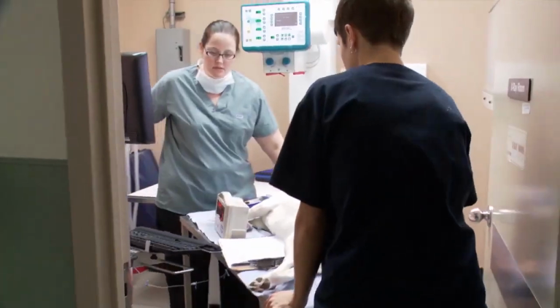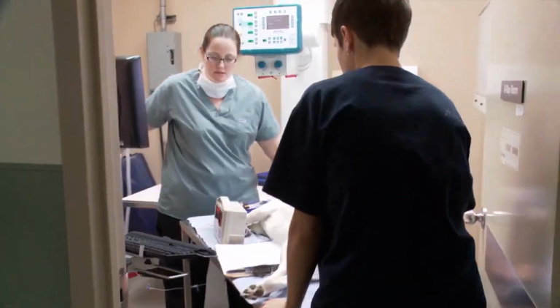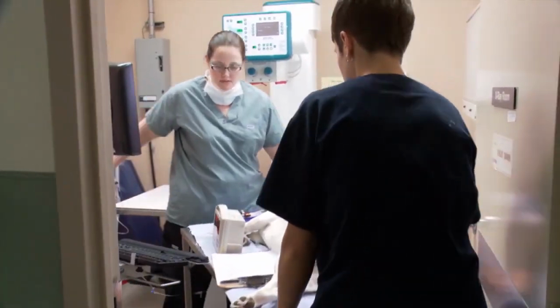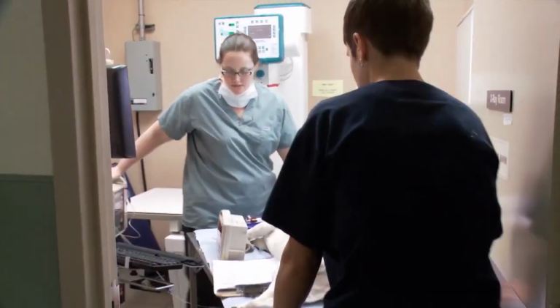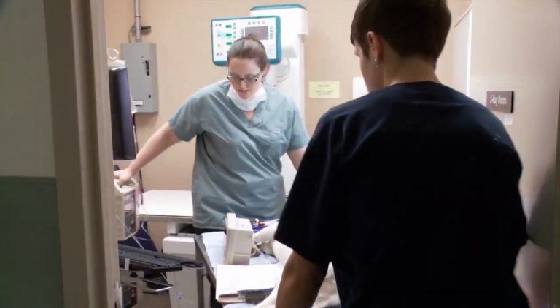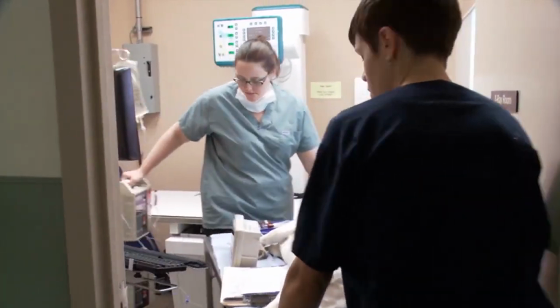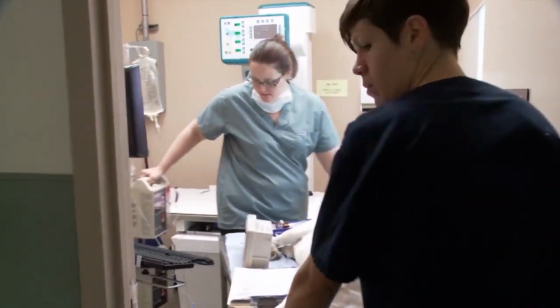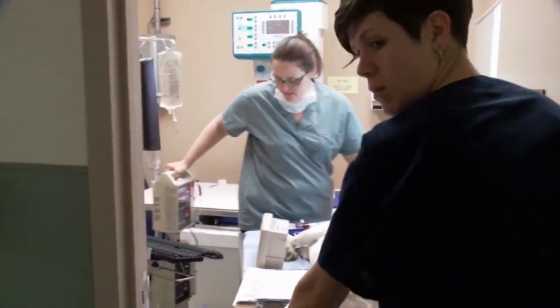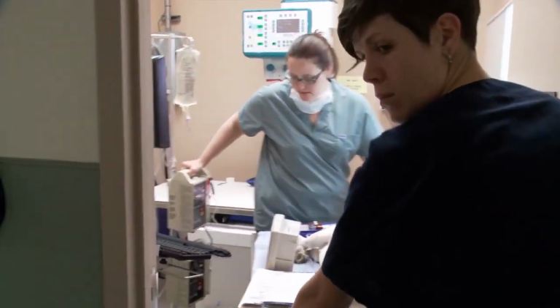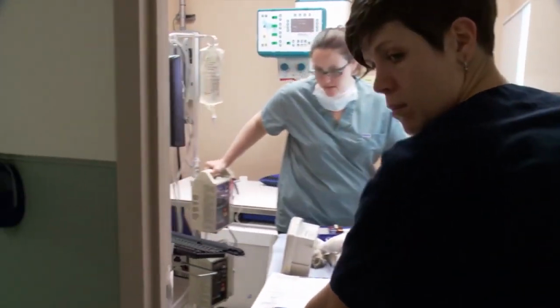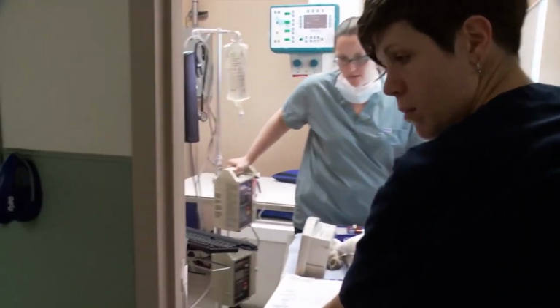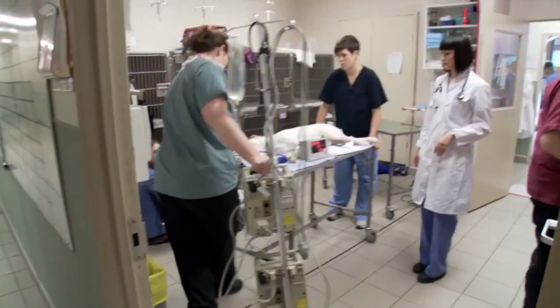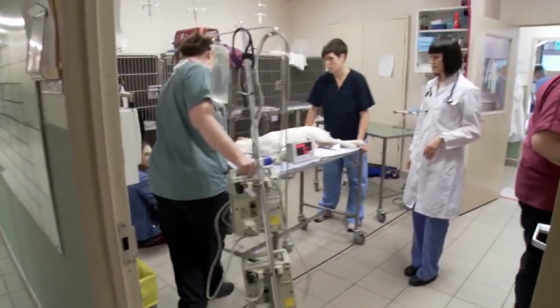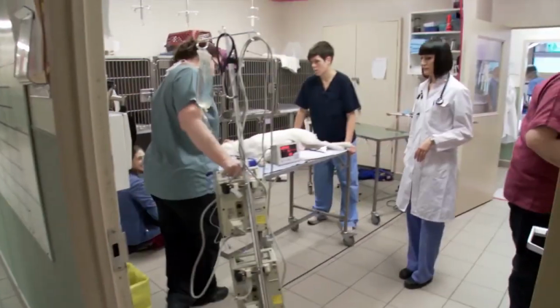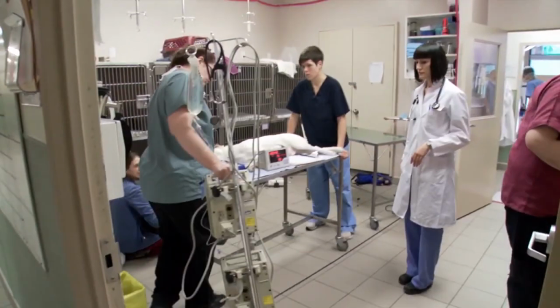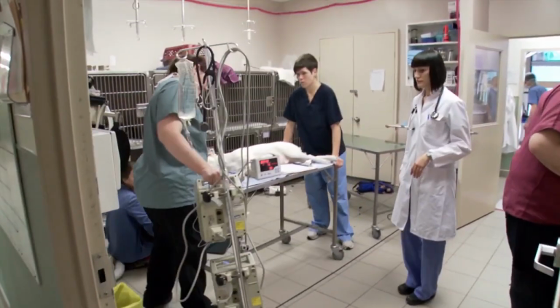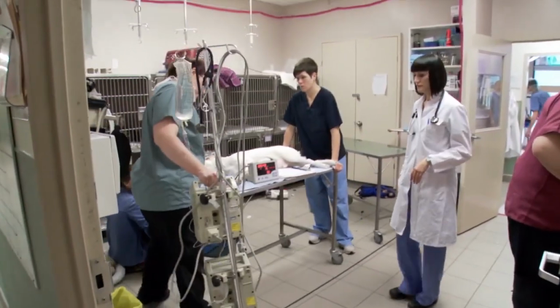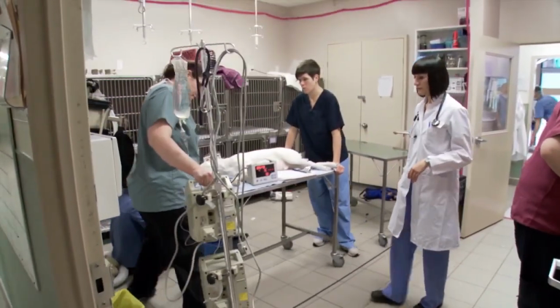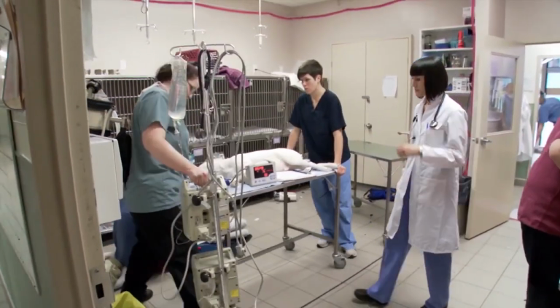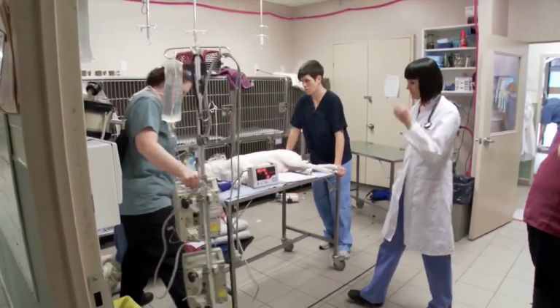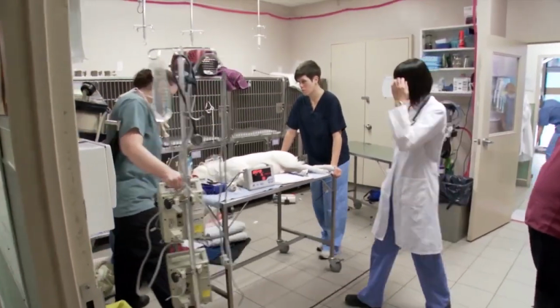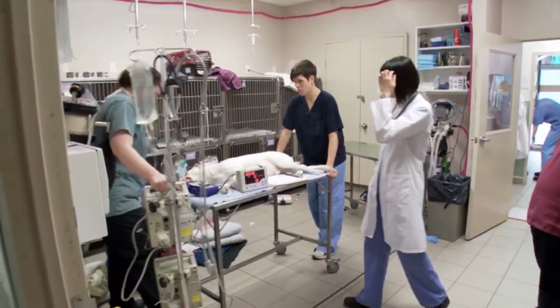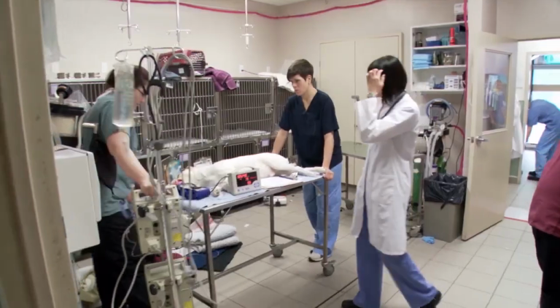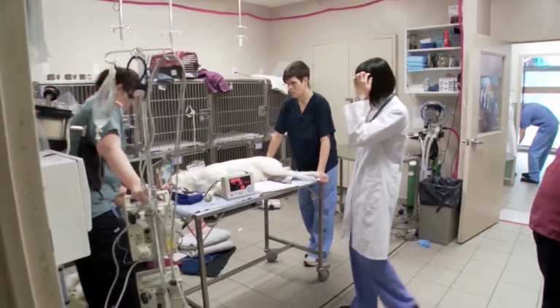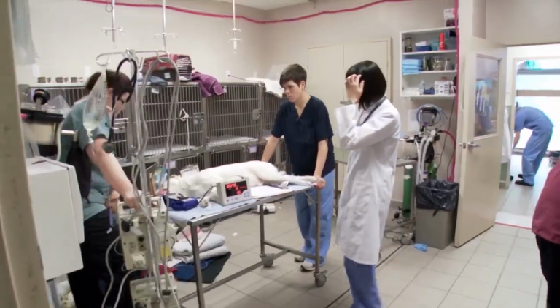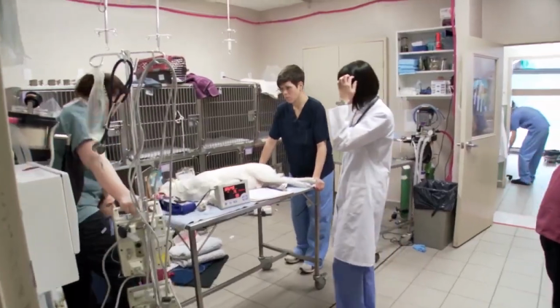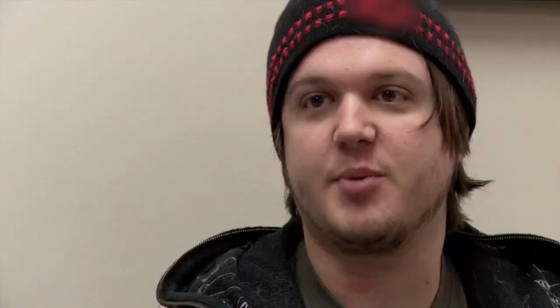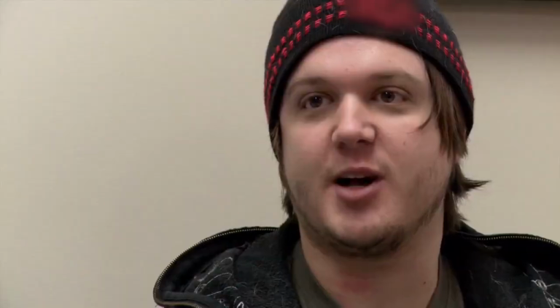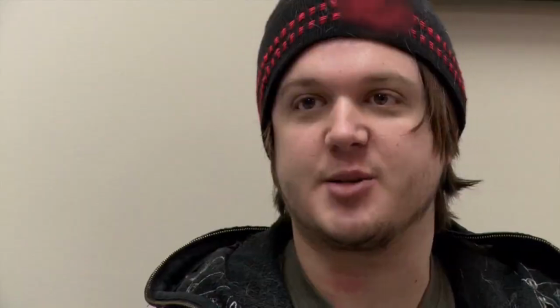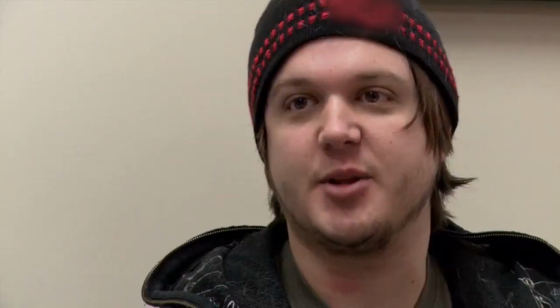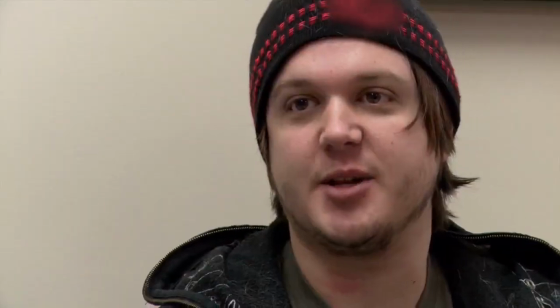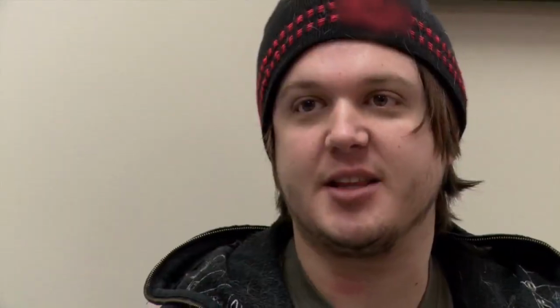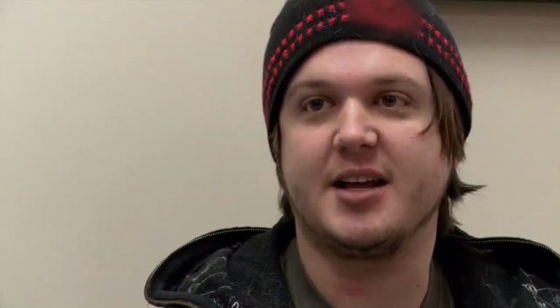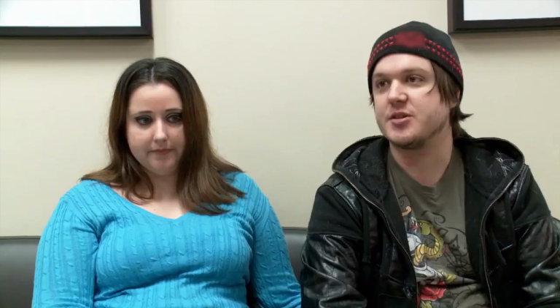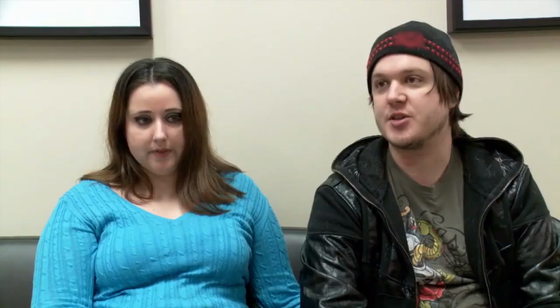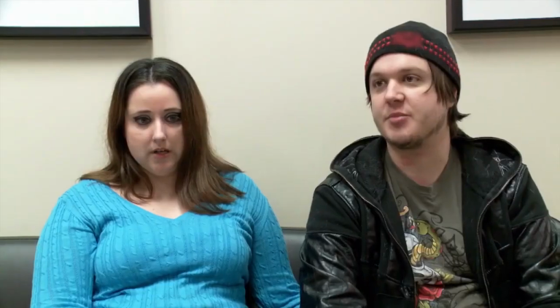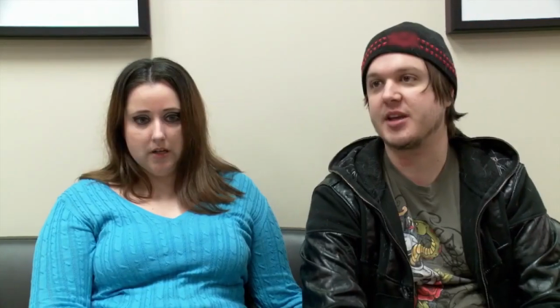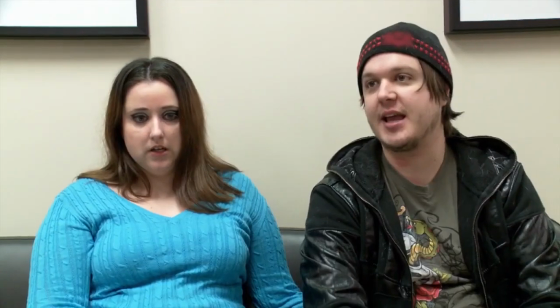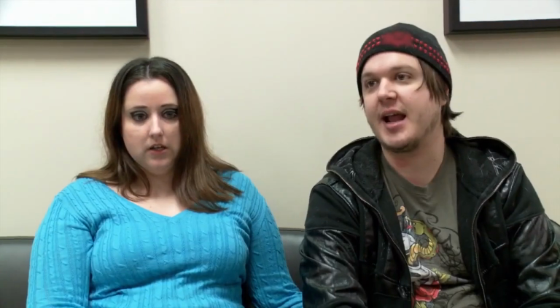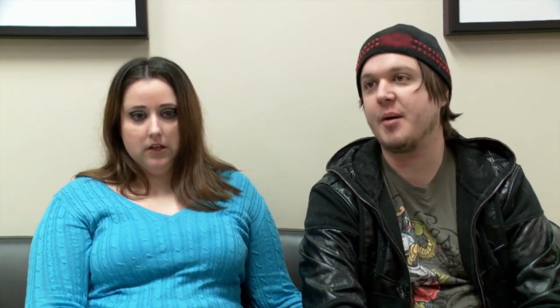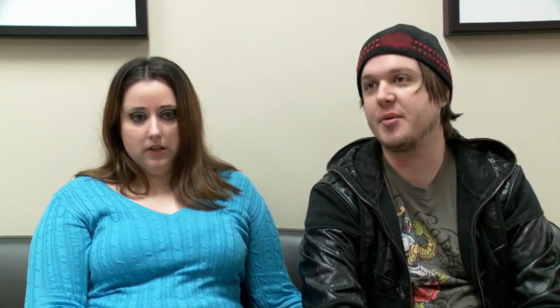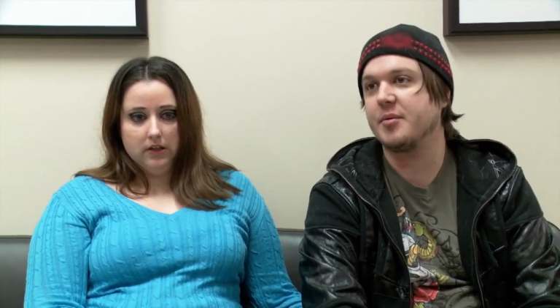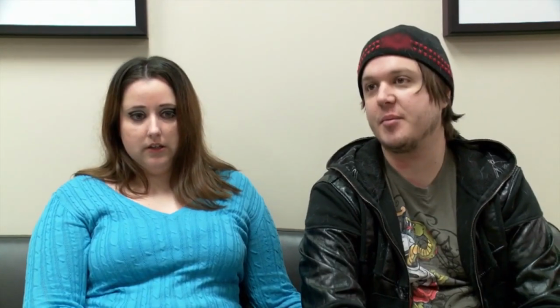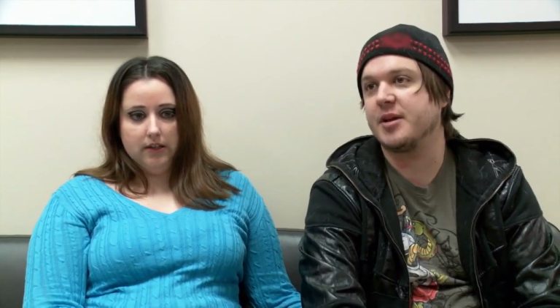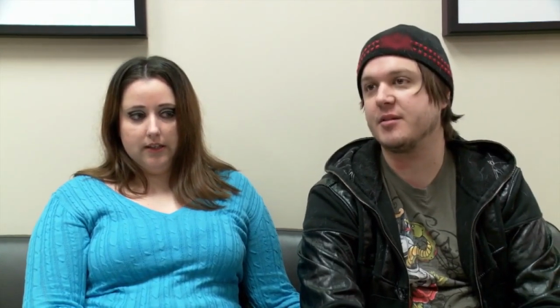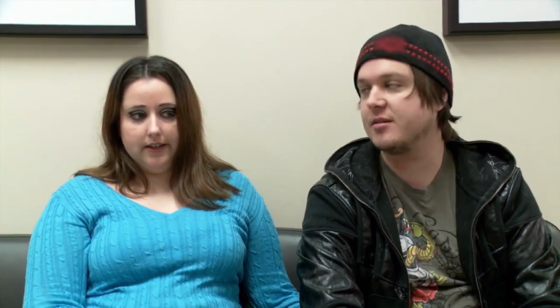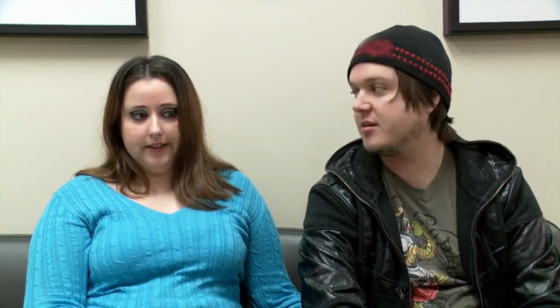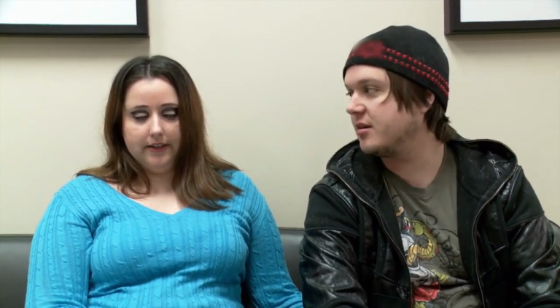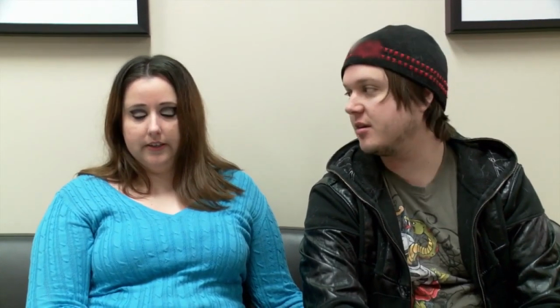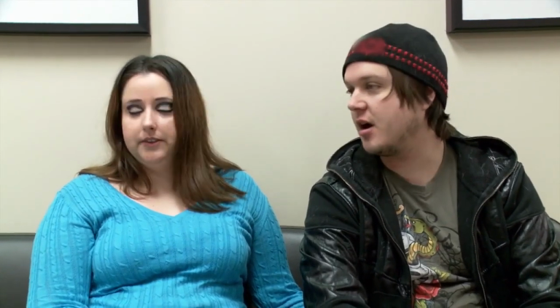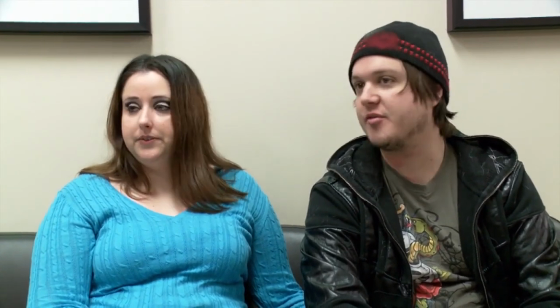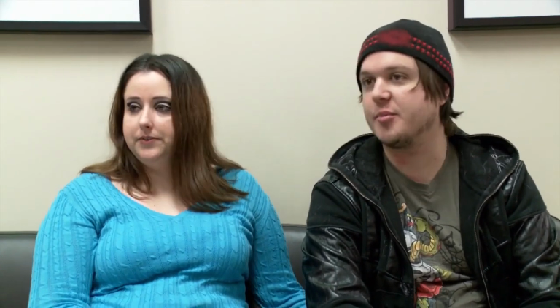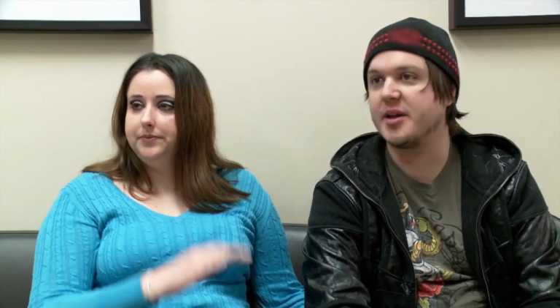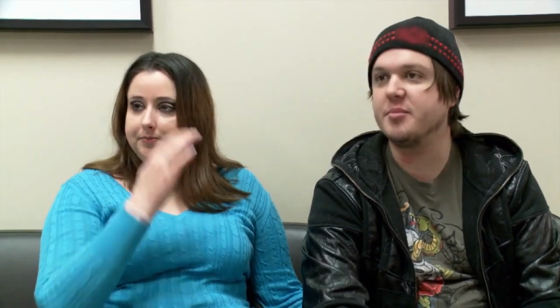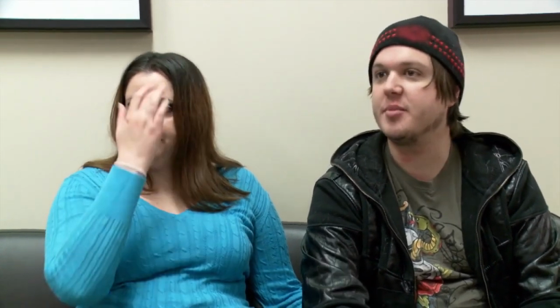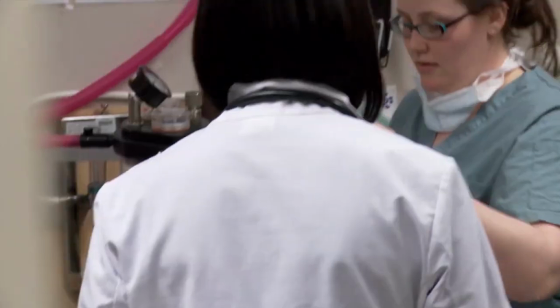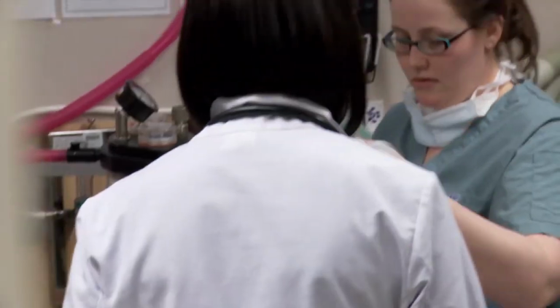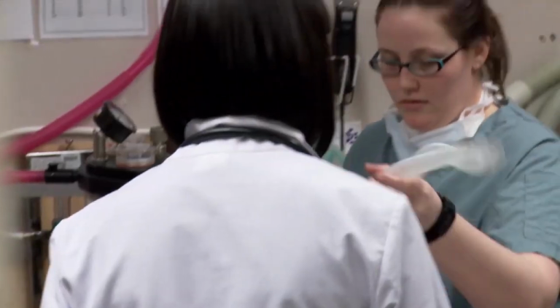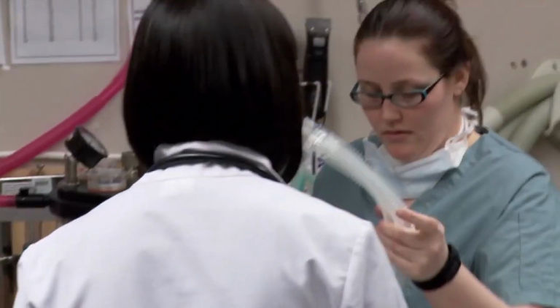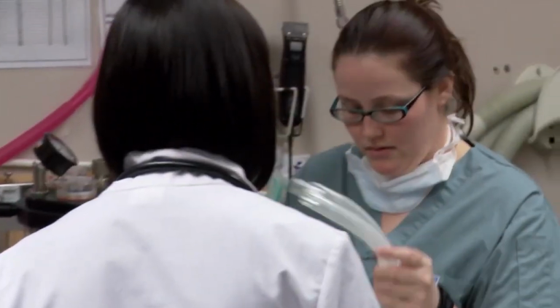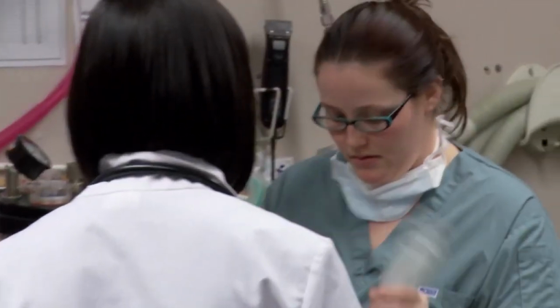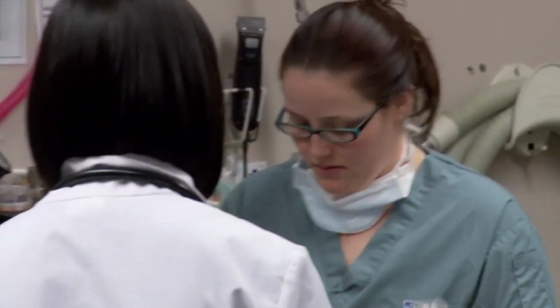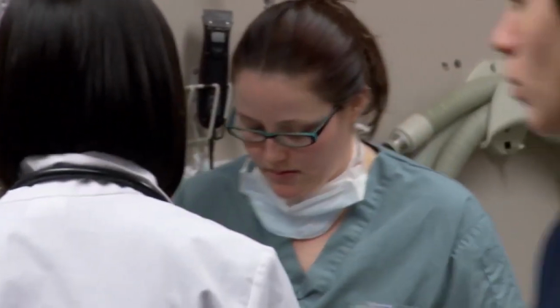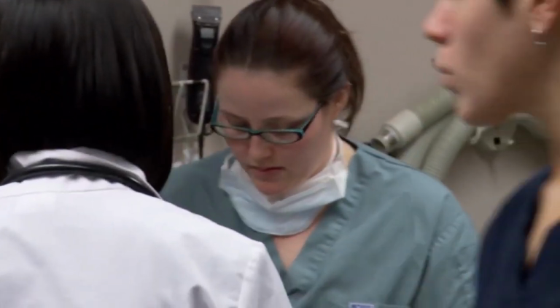I know that she's a professional and she knows what she's doing, but there's always a possibility that something can happen. I mean, God forbid, but still.